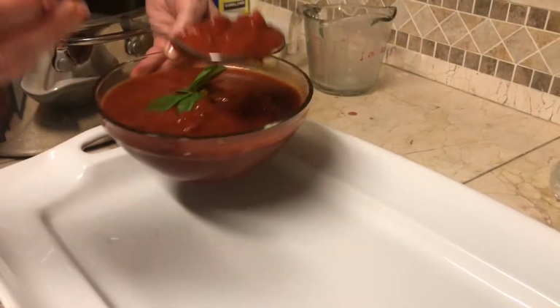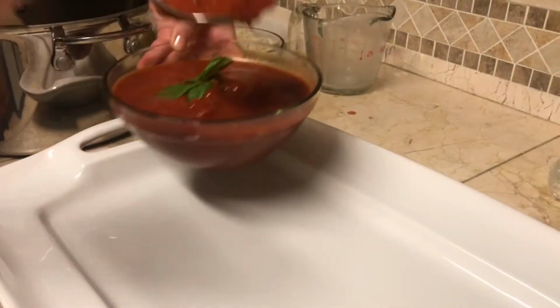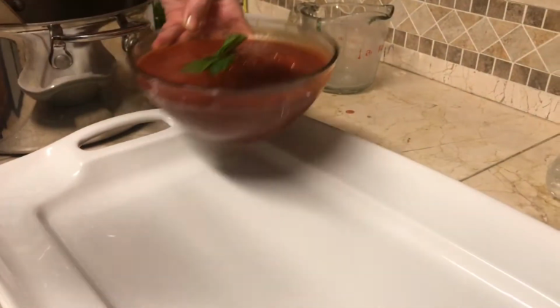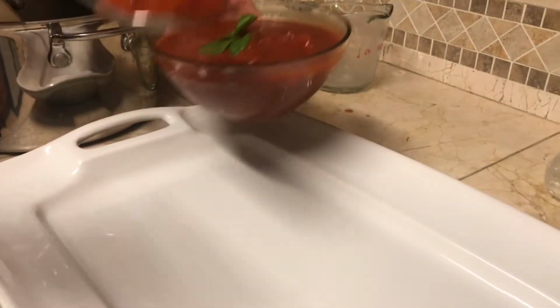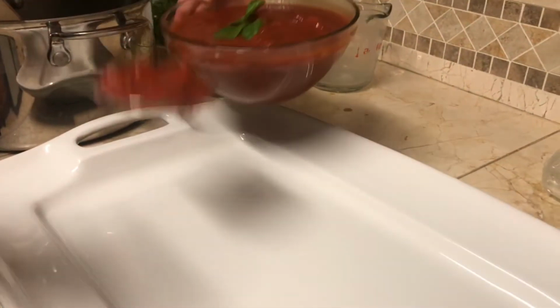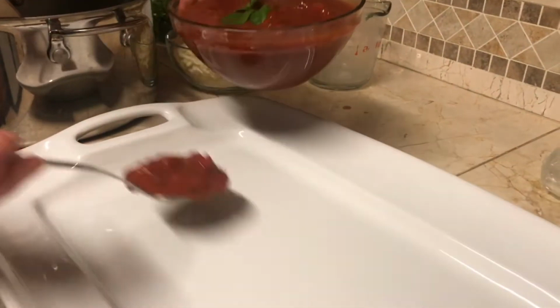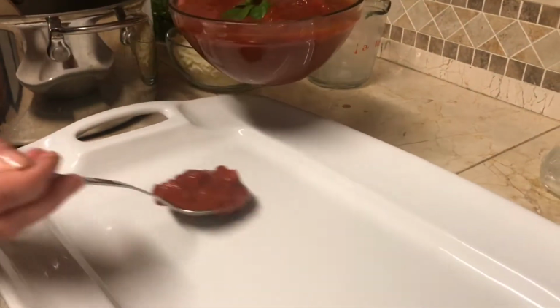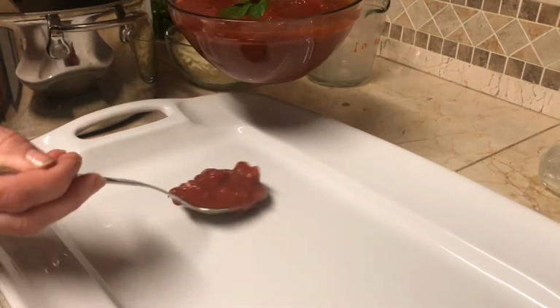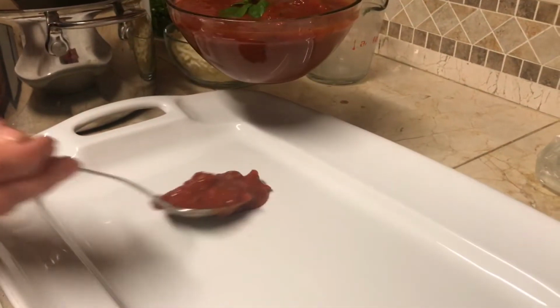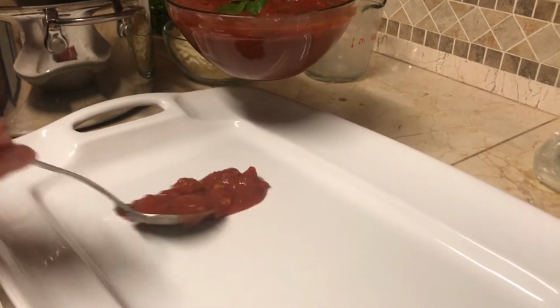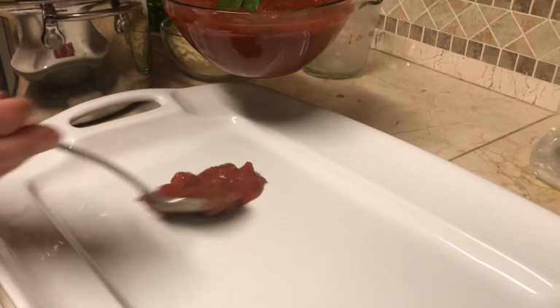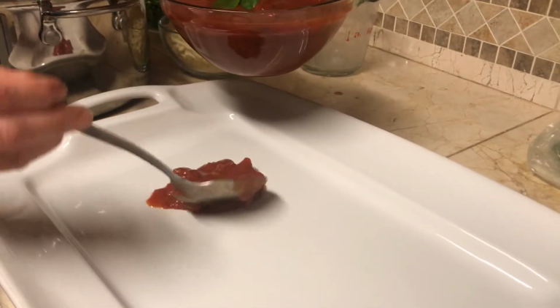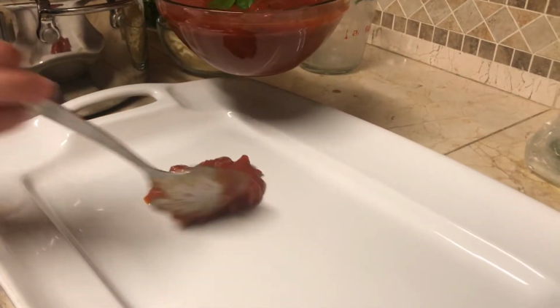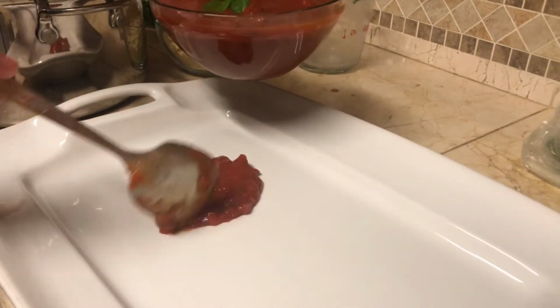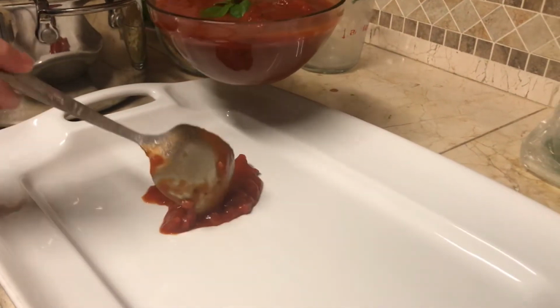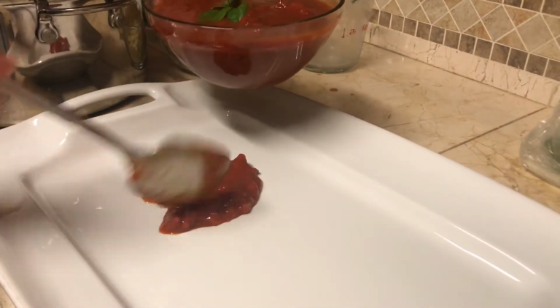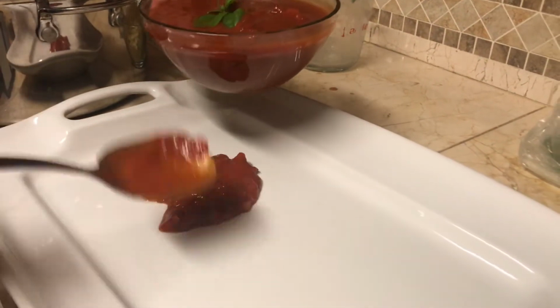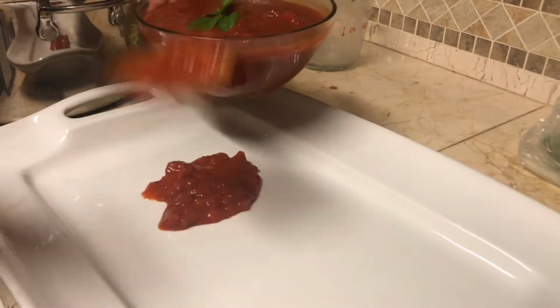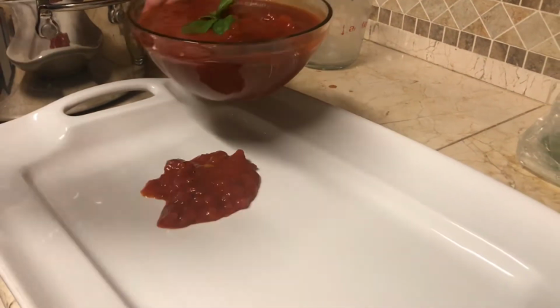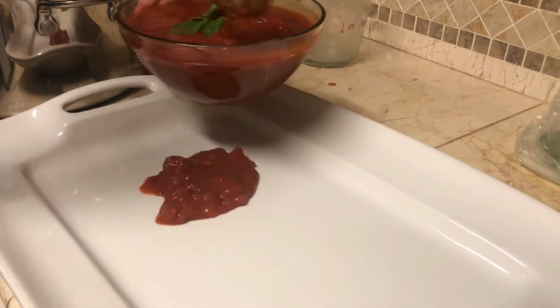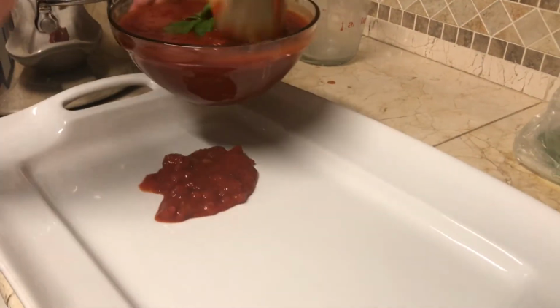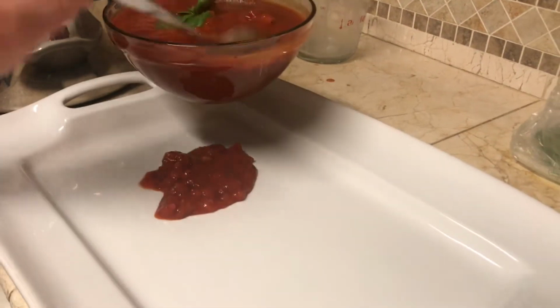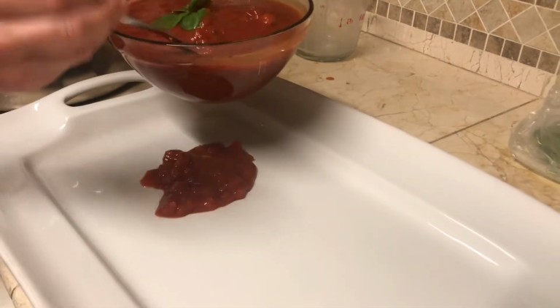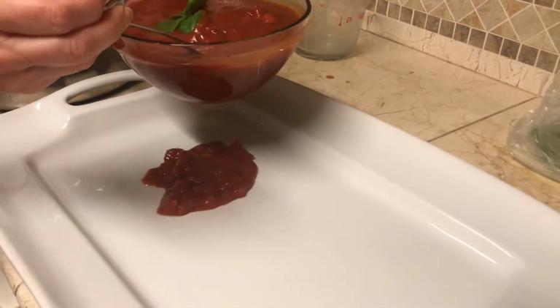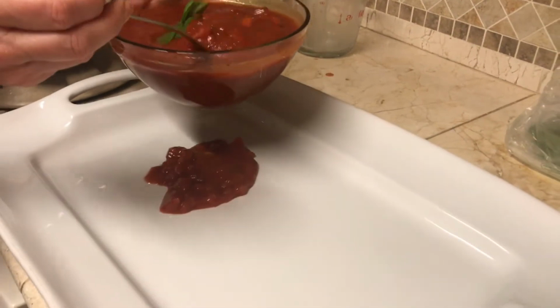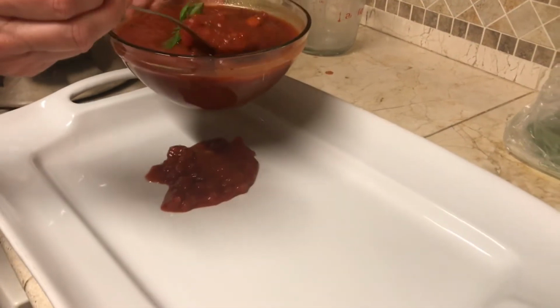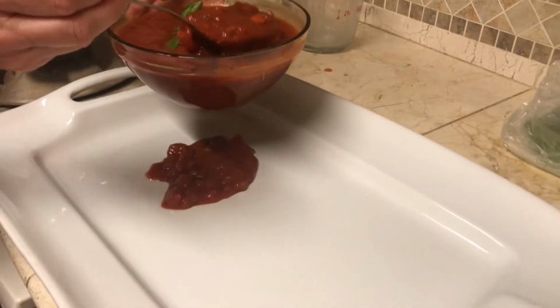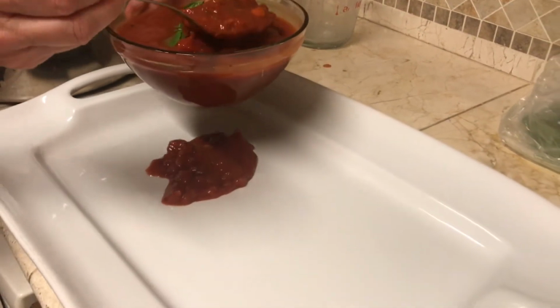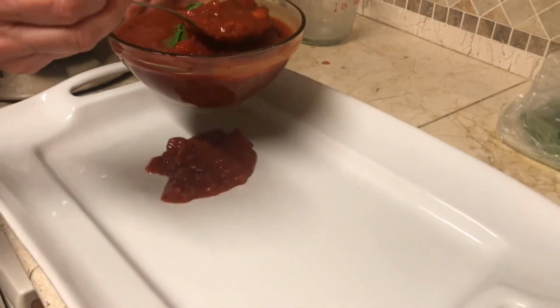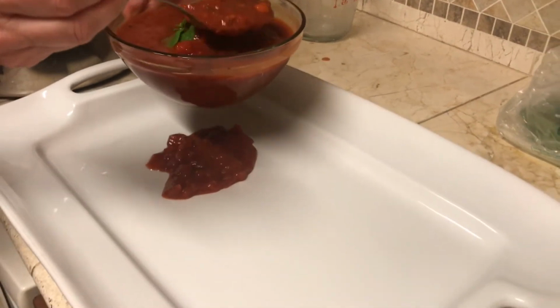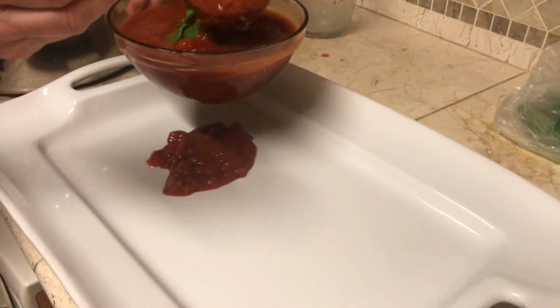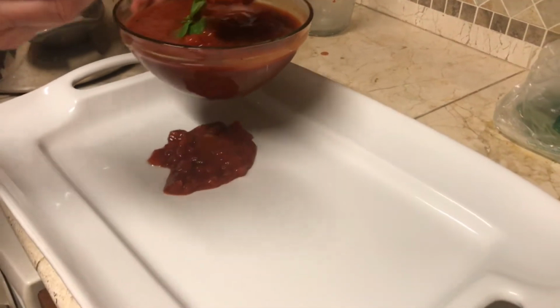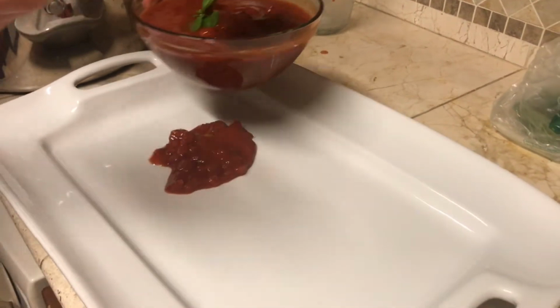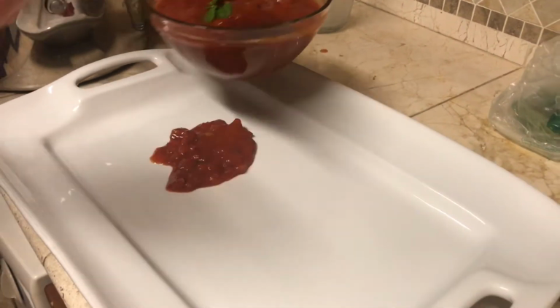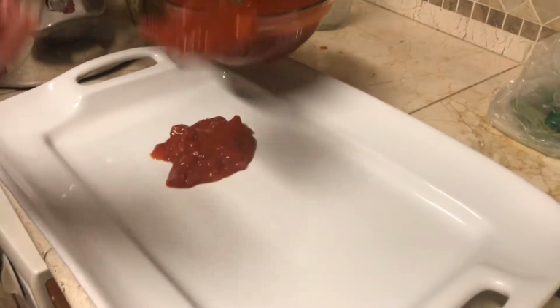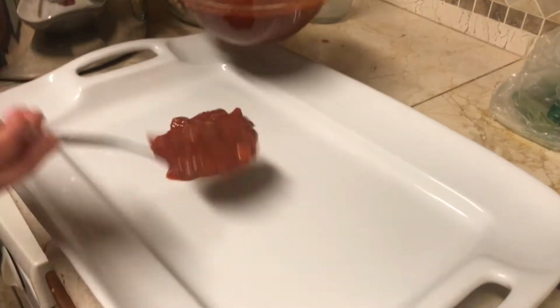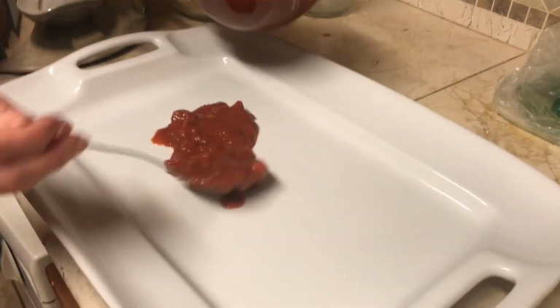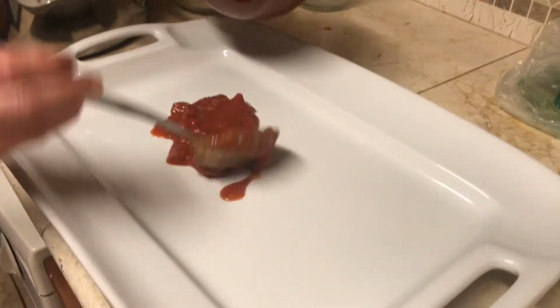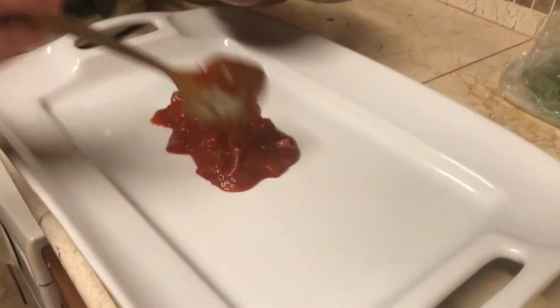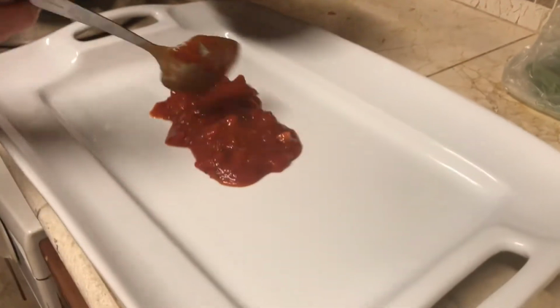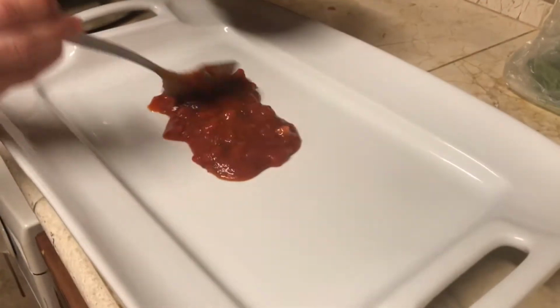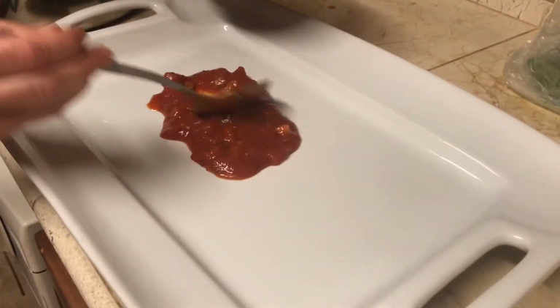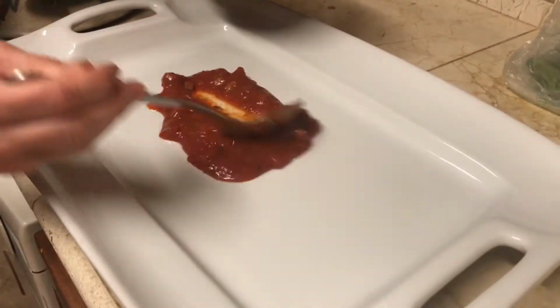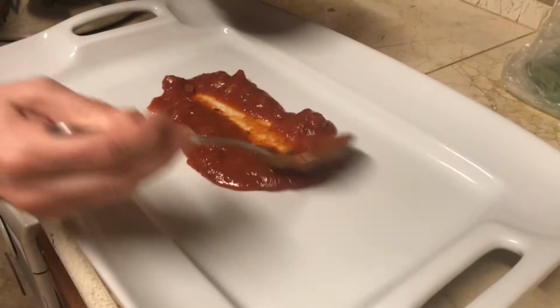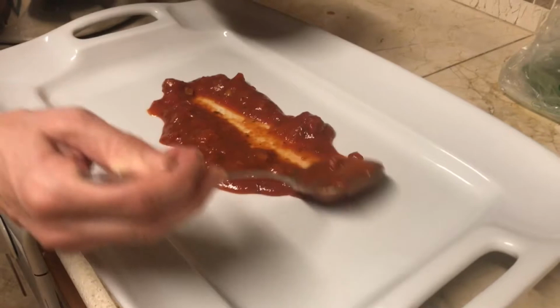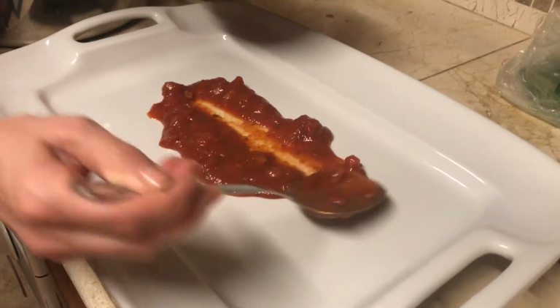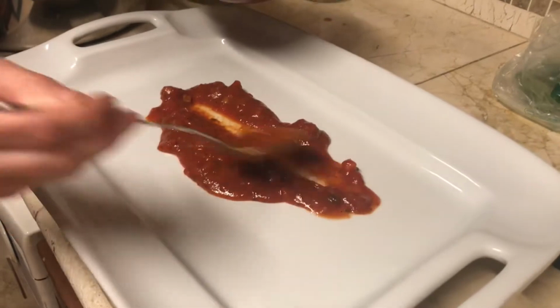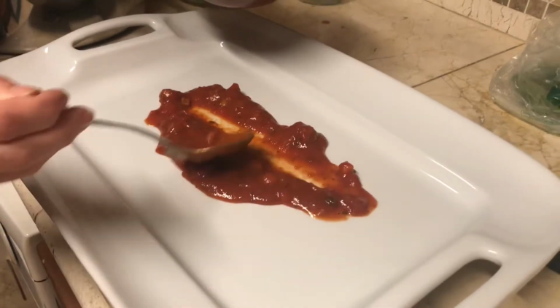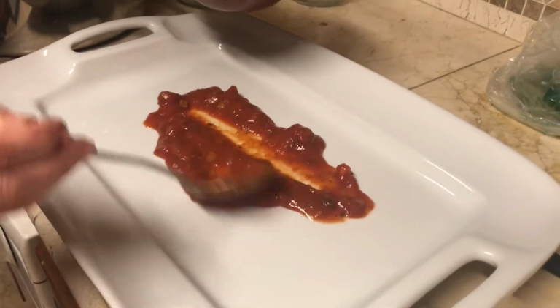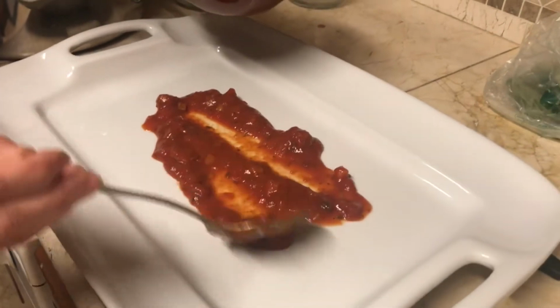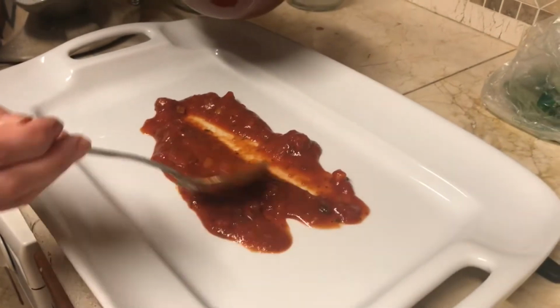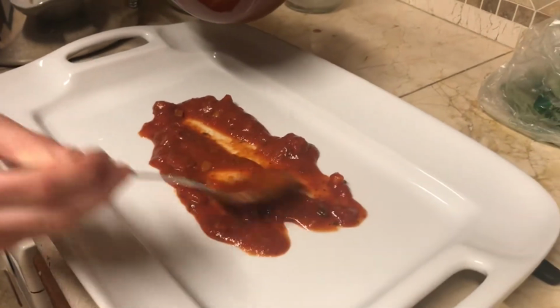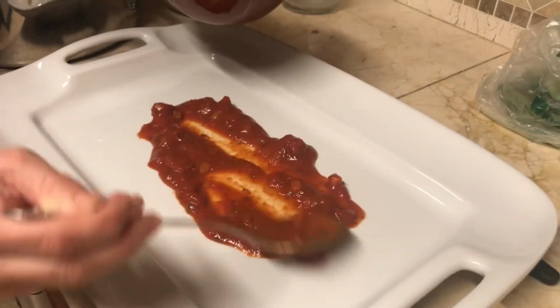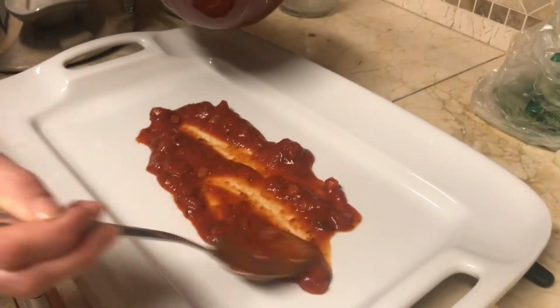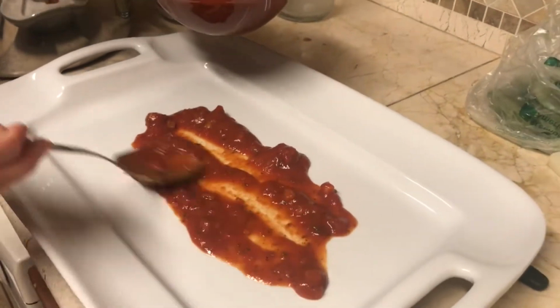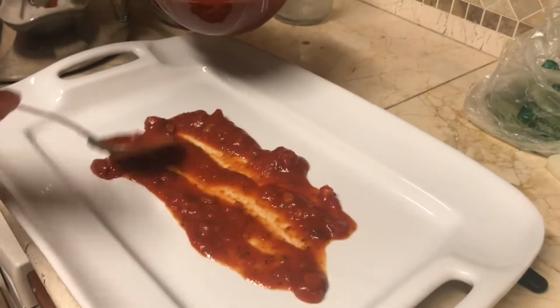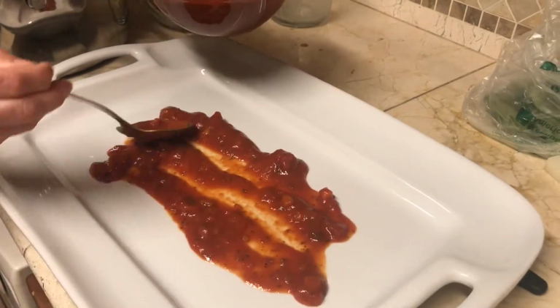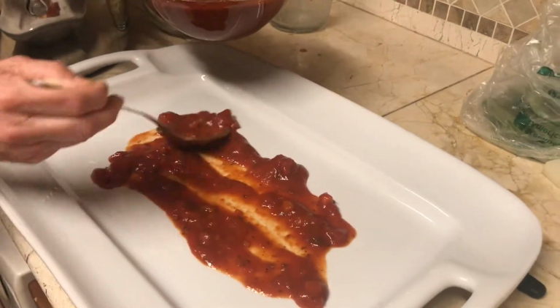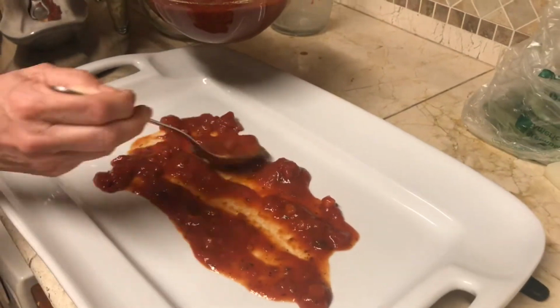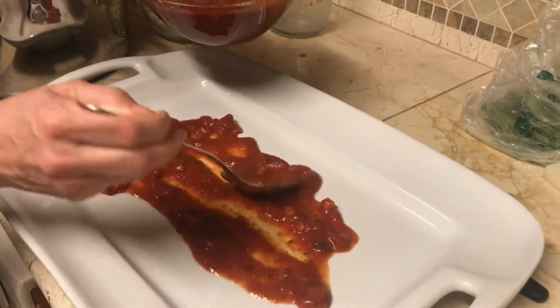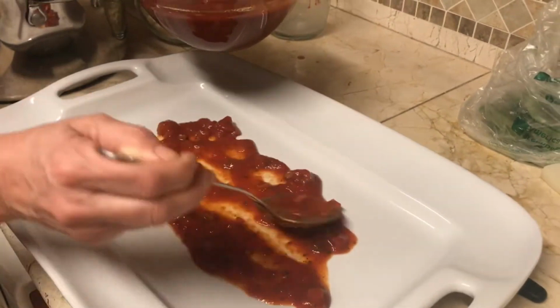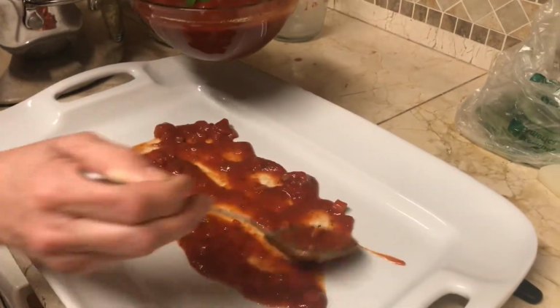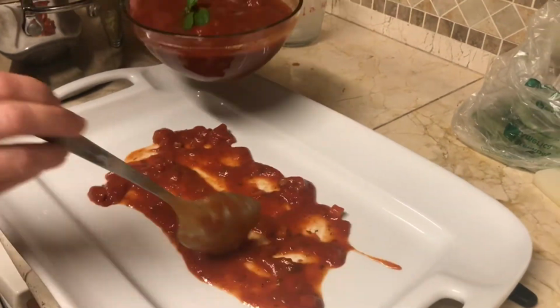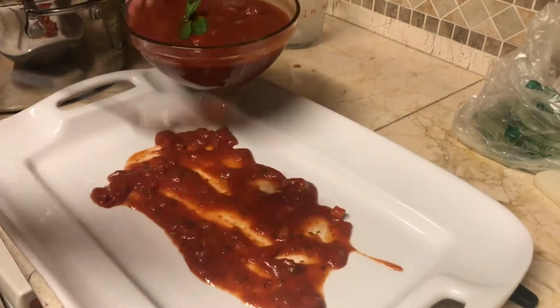Next we're gonna need a jar of your favorite pasta sauce, and we're gonna use a little bit of it to line the baking dish.